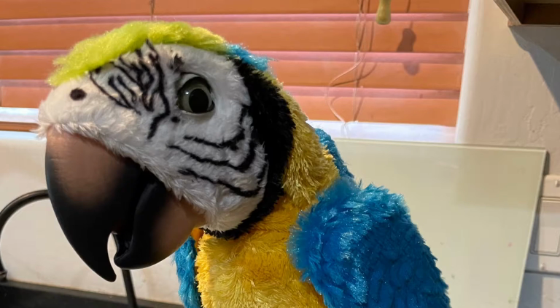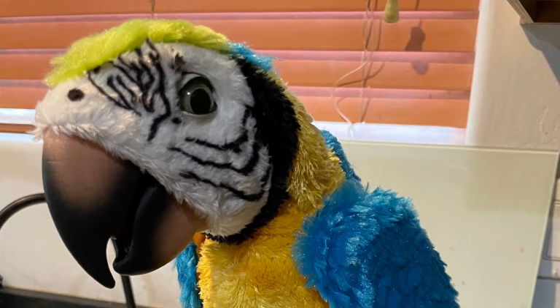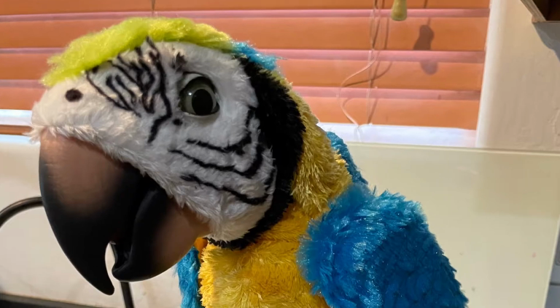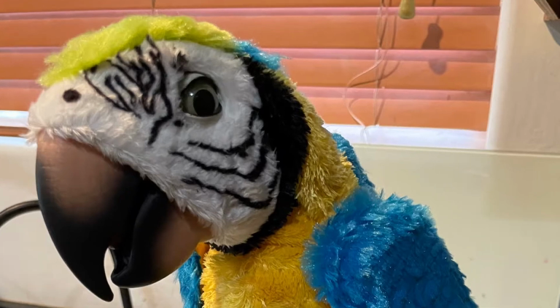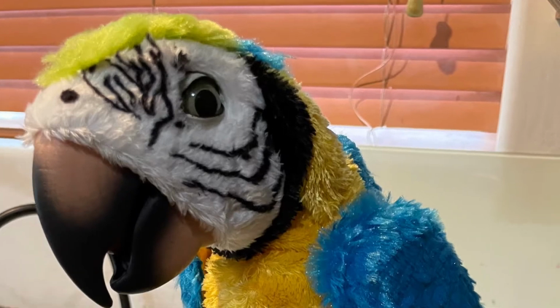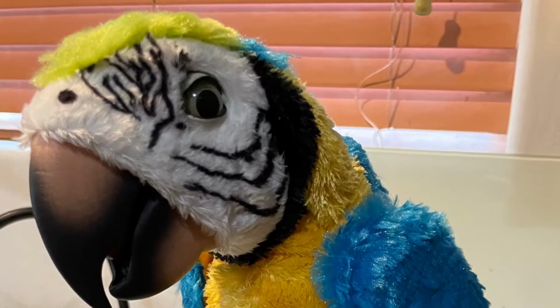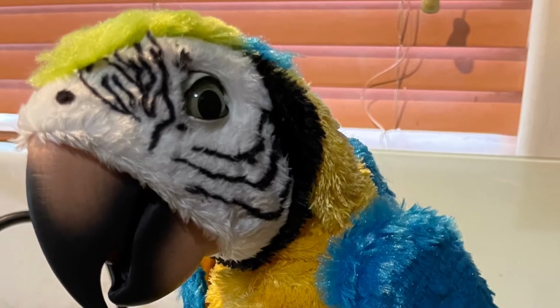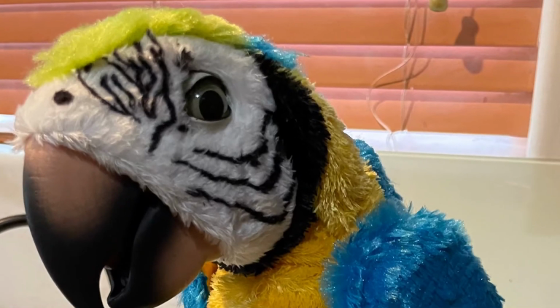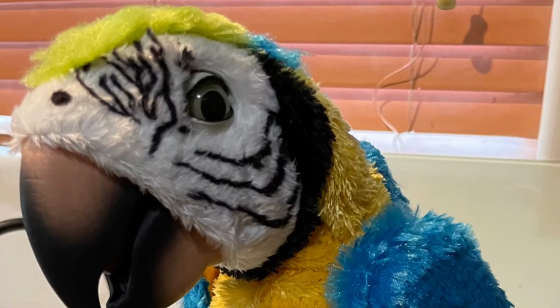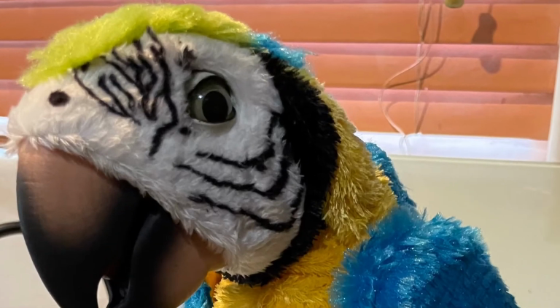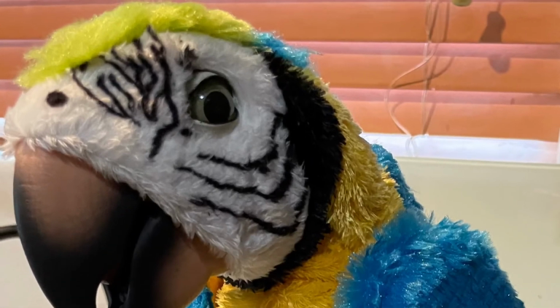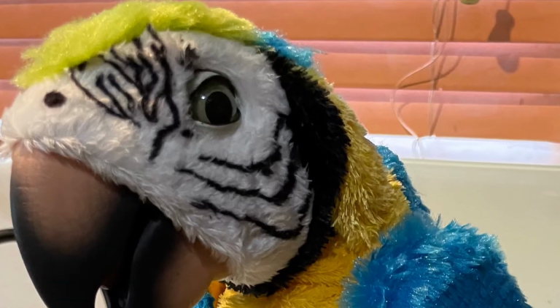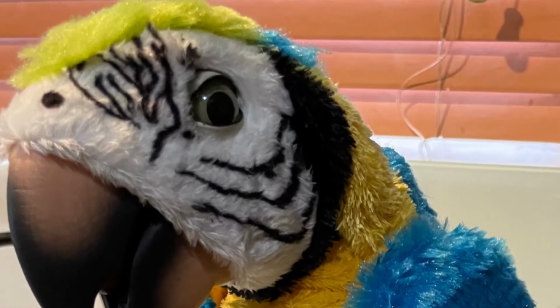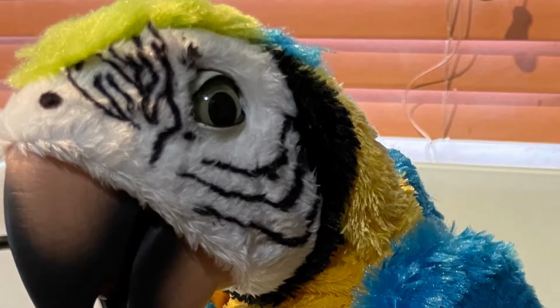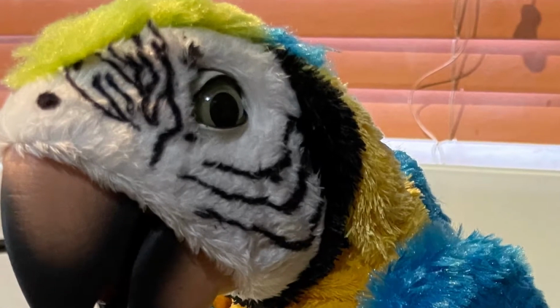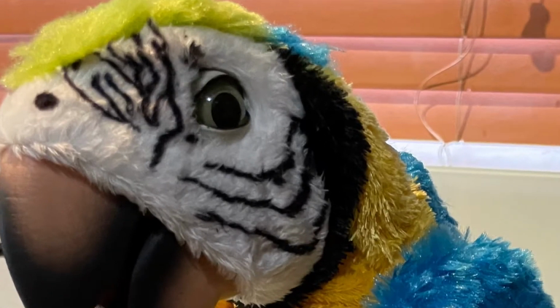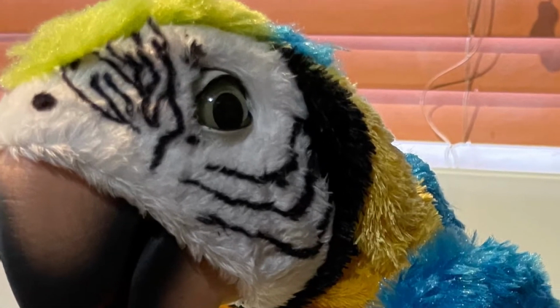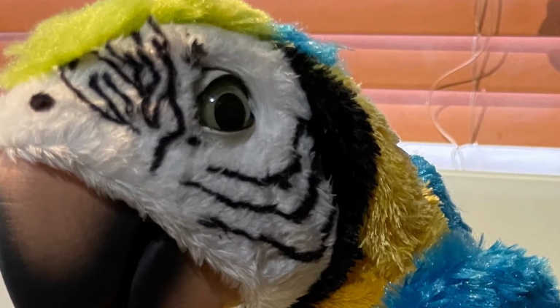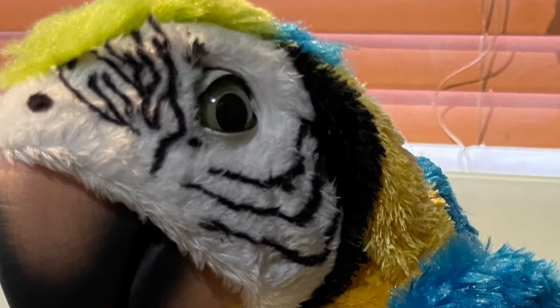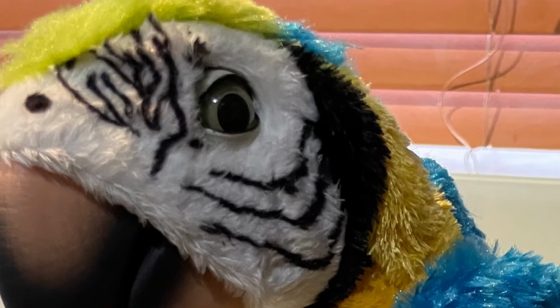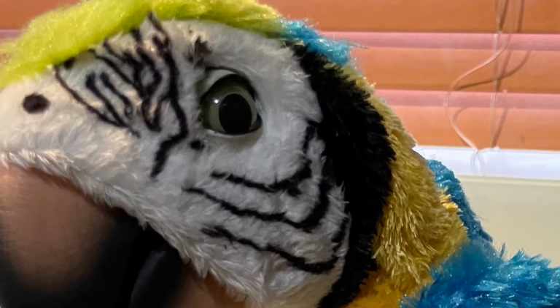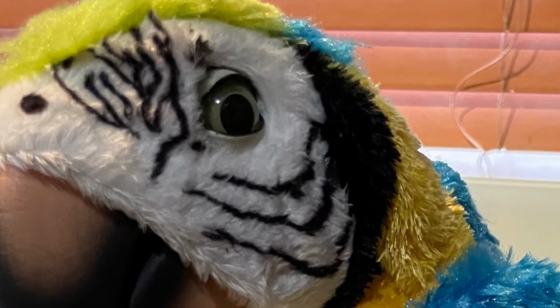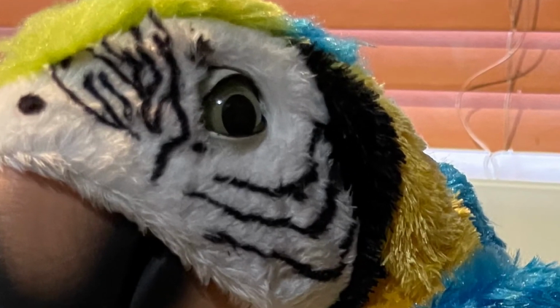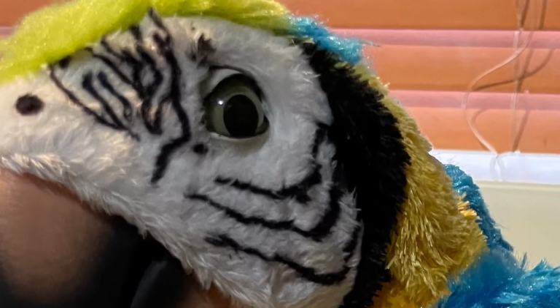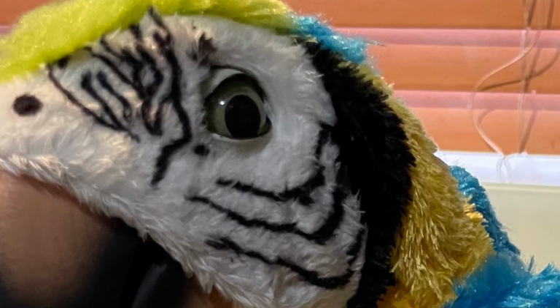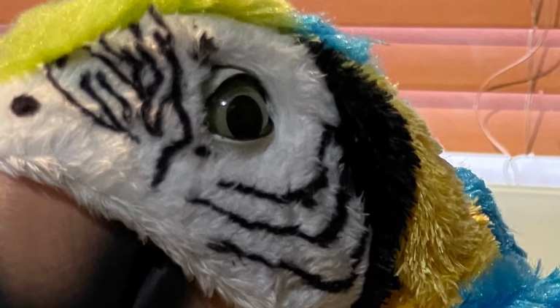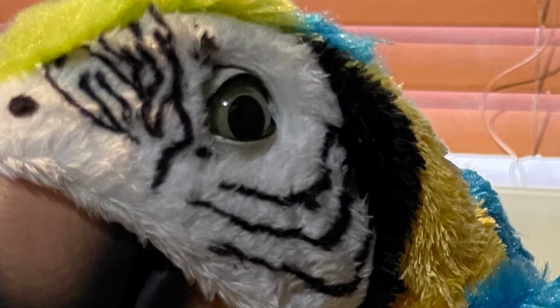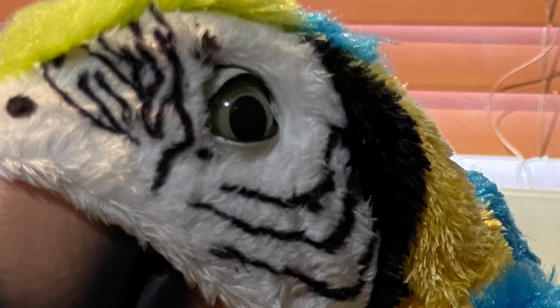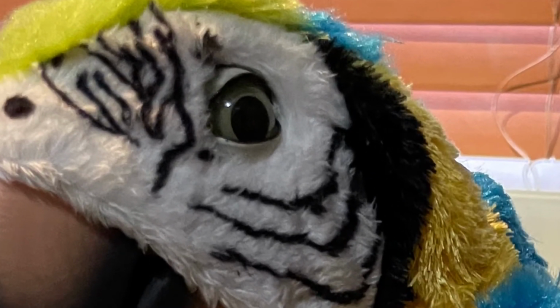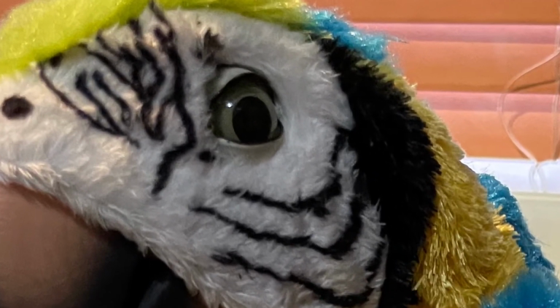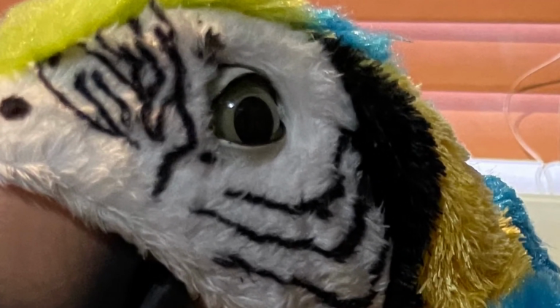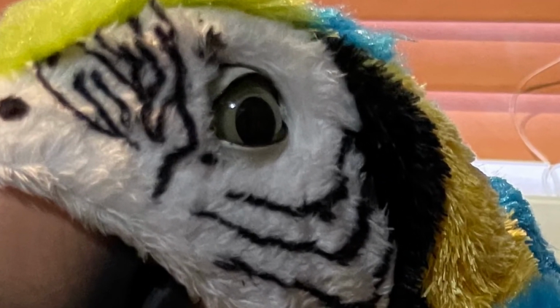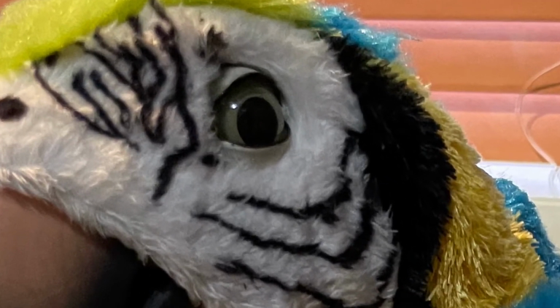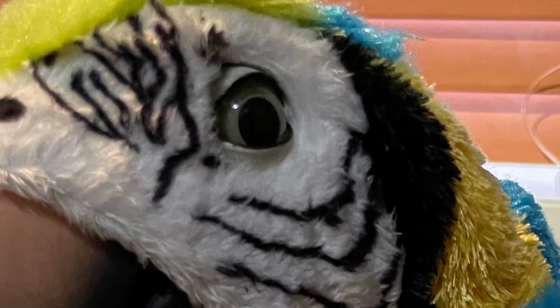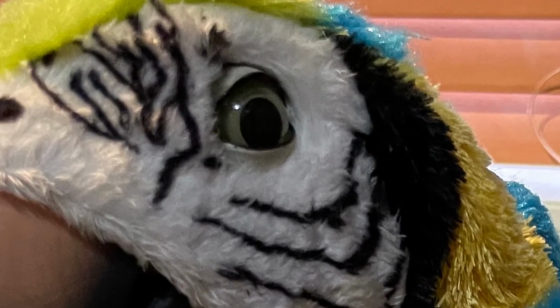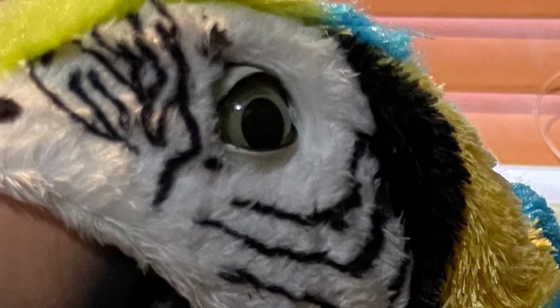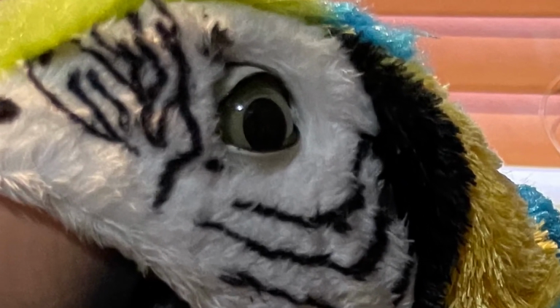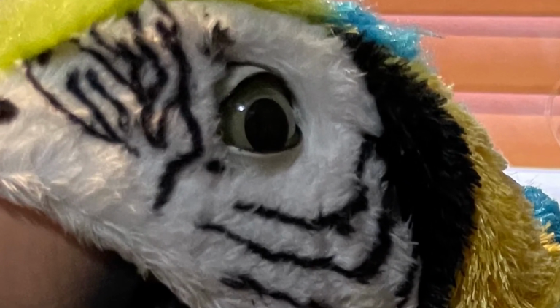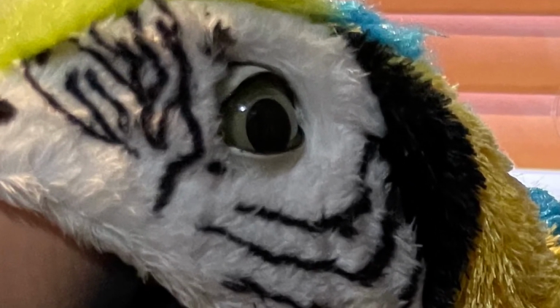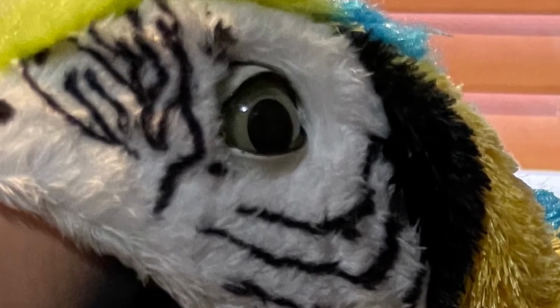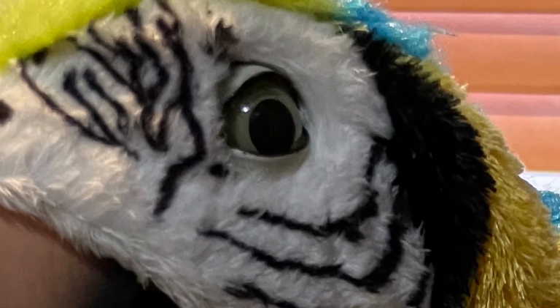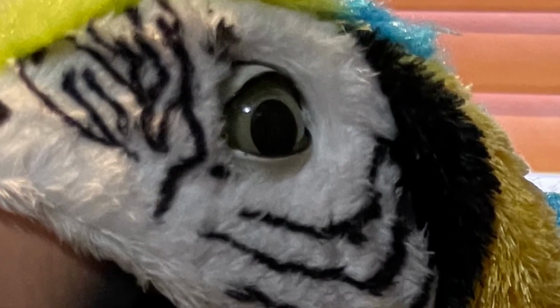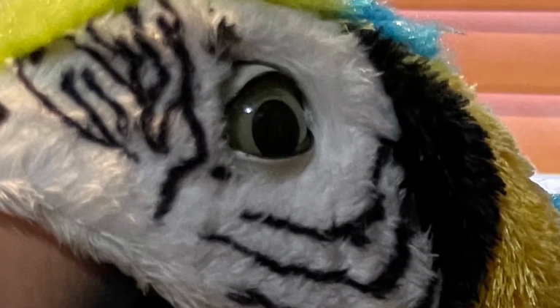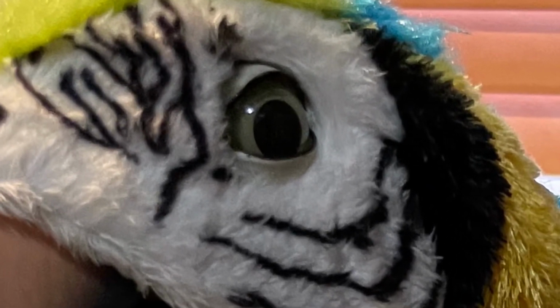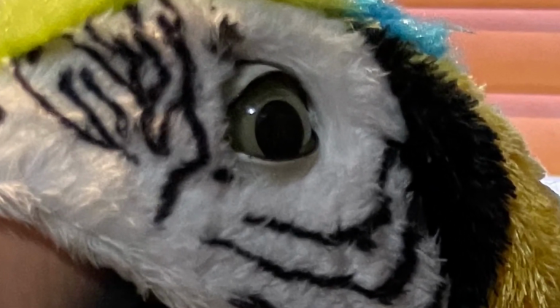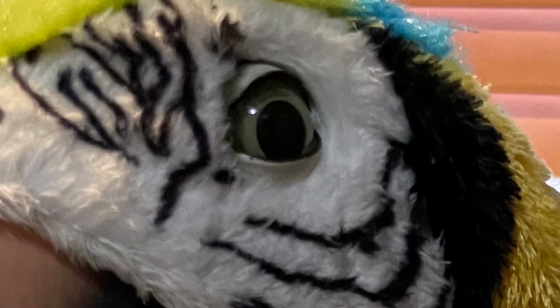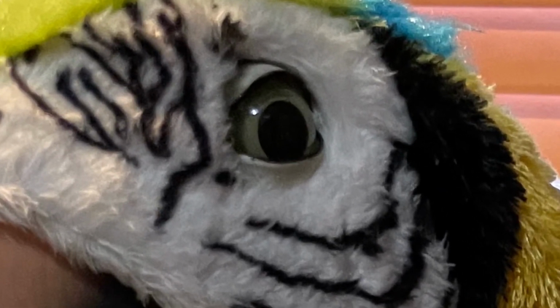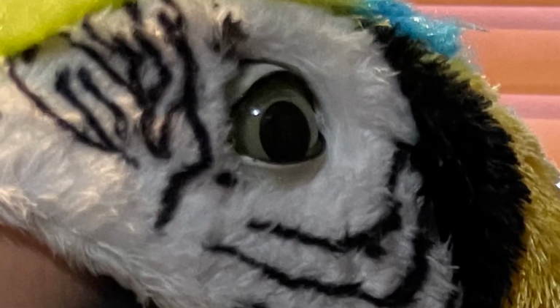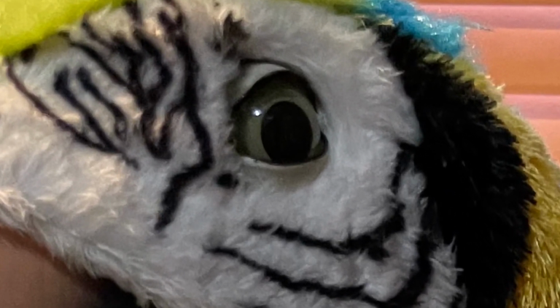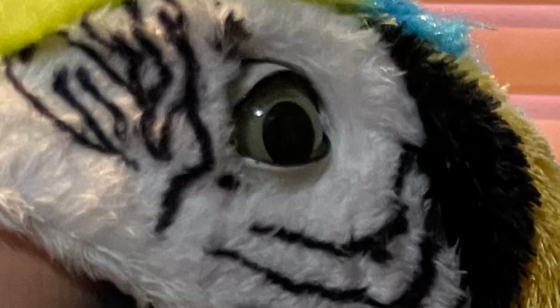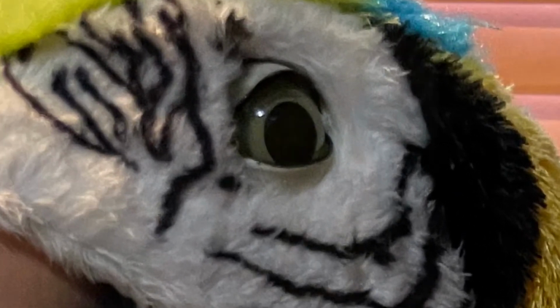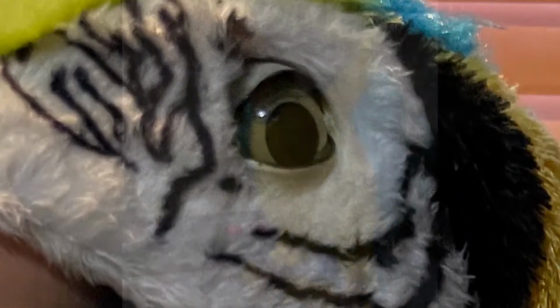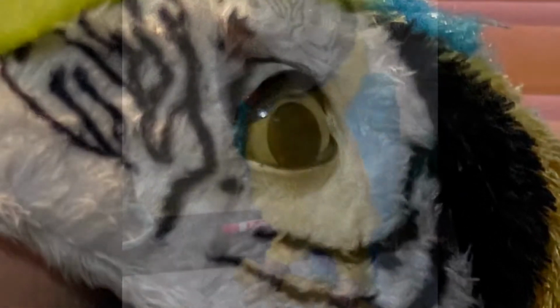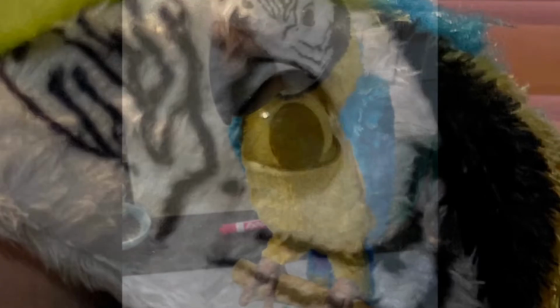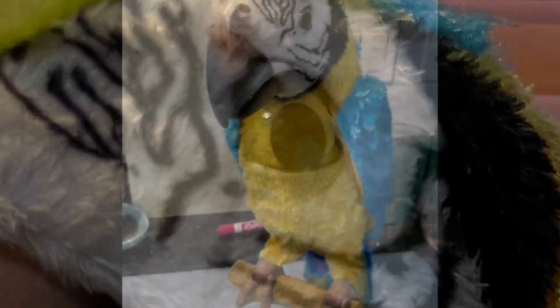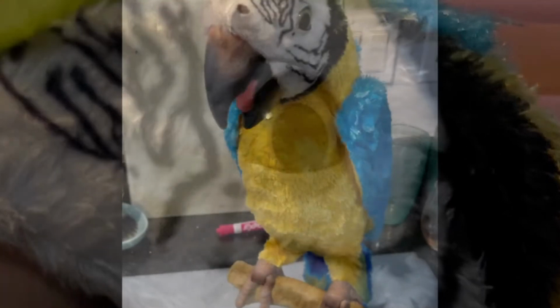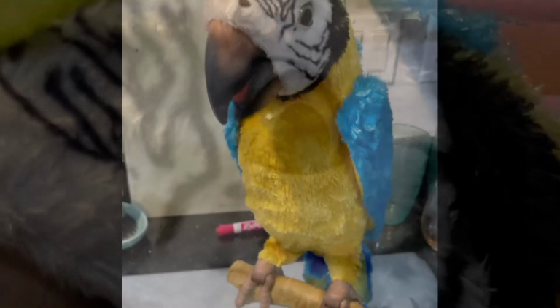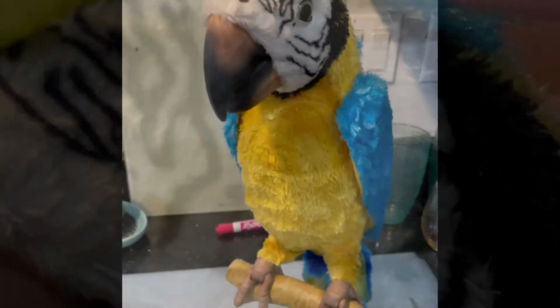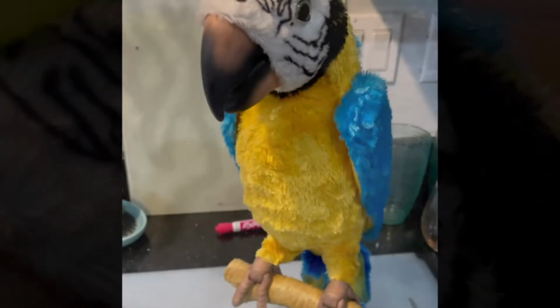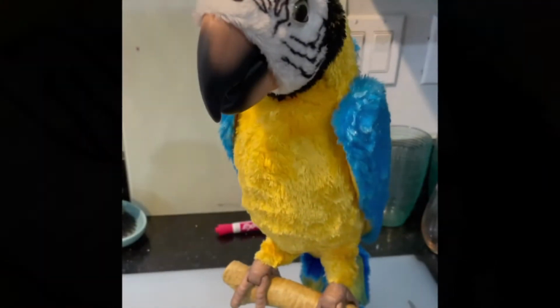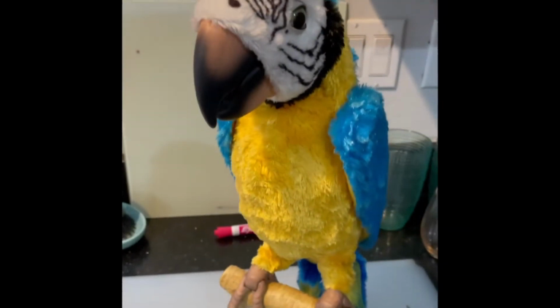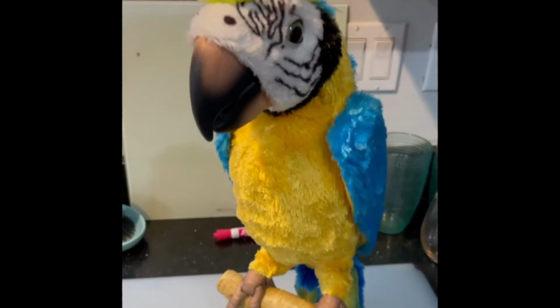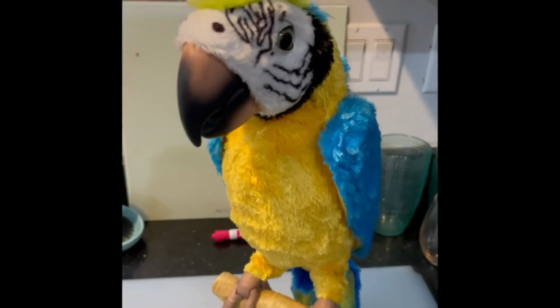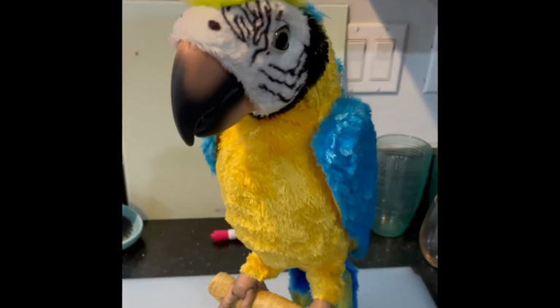So this was Squawkers, a Hasbro toy. He was a partial animatronic. We just had to juice him up.